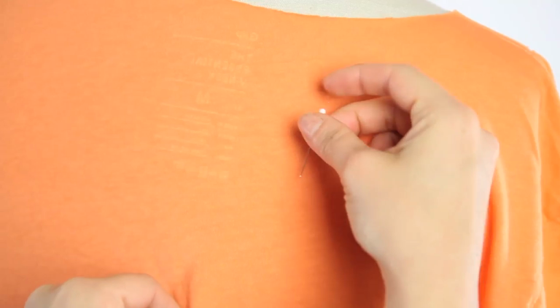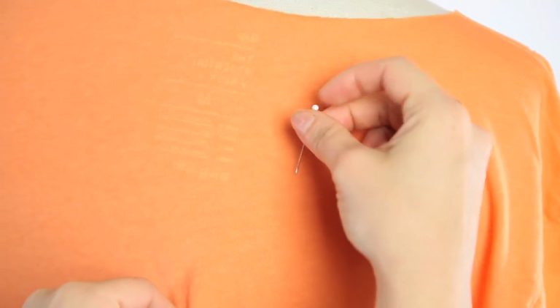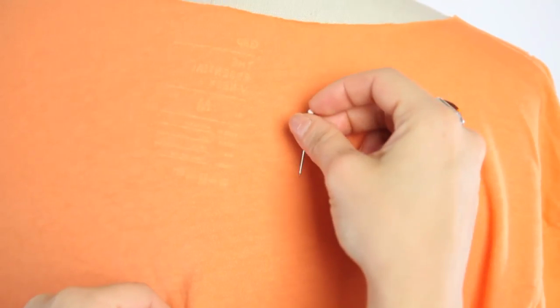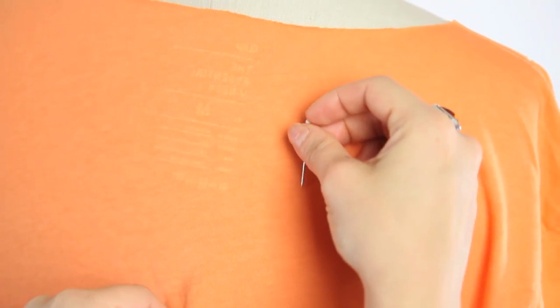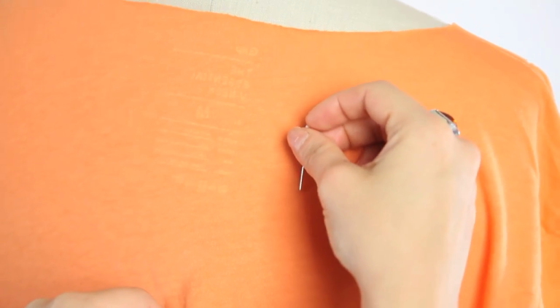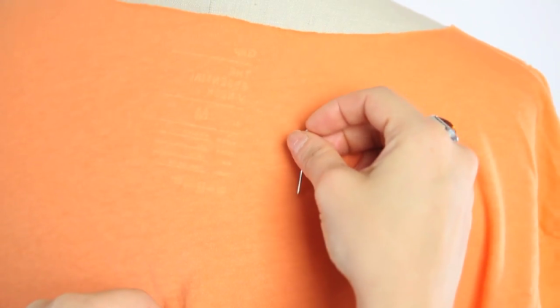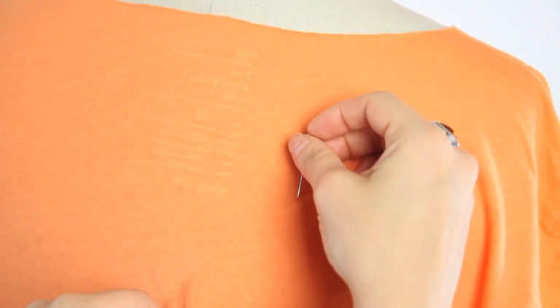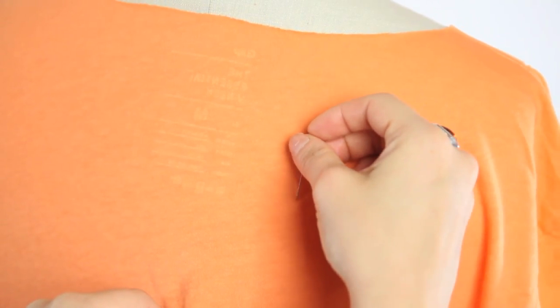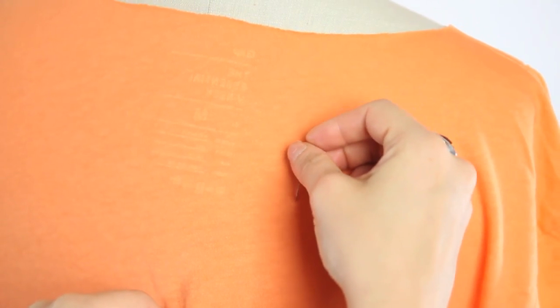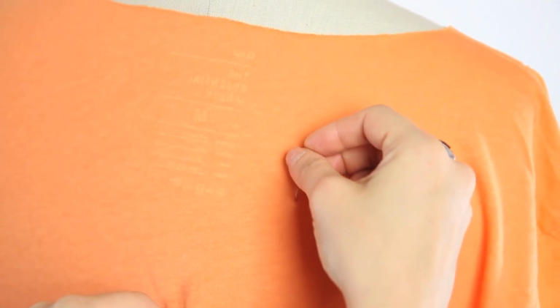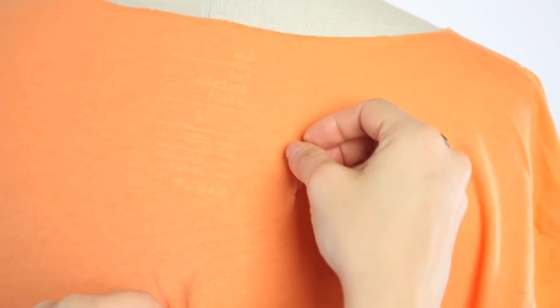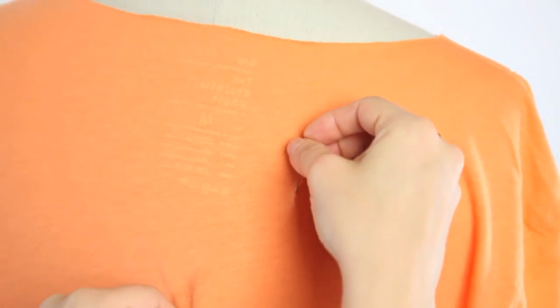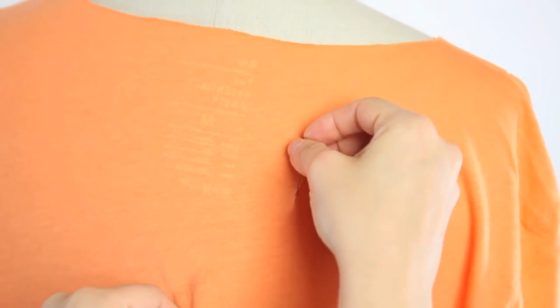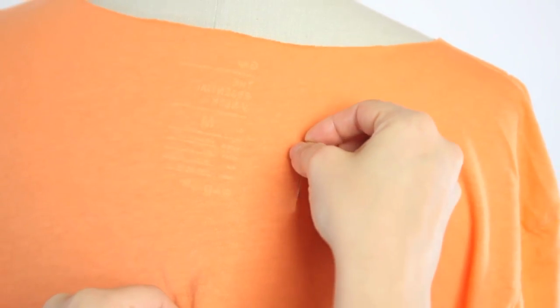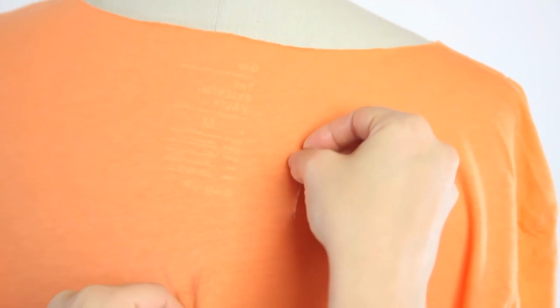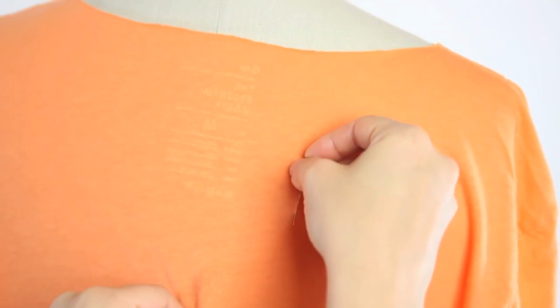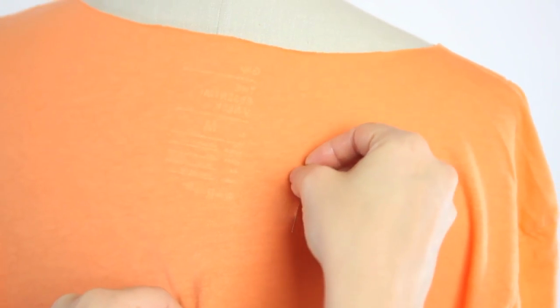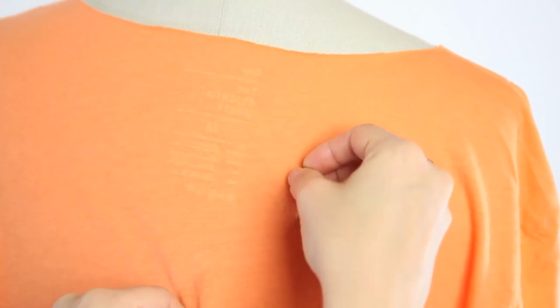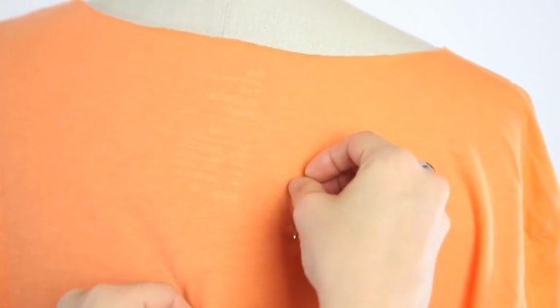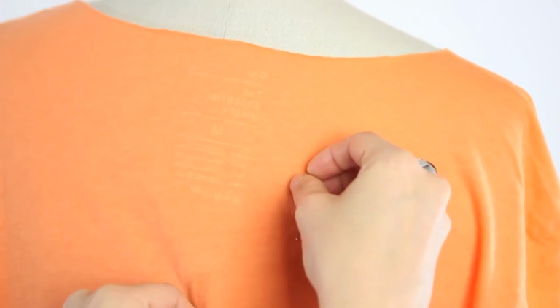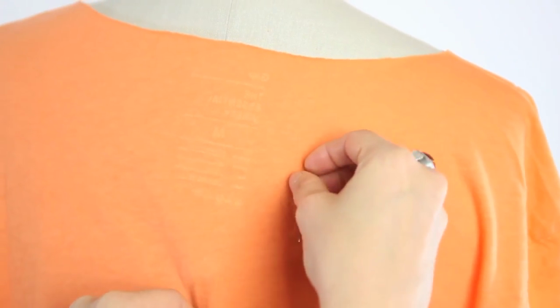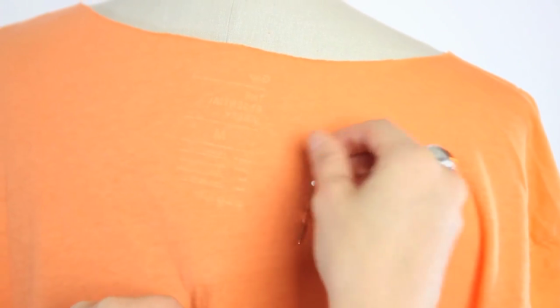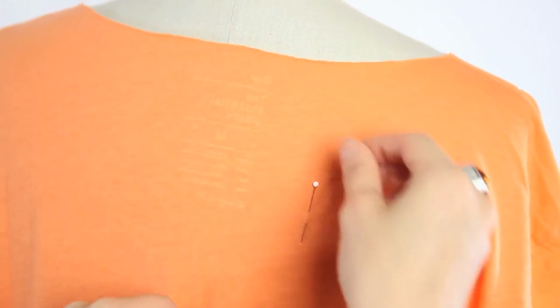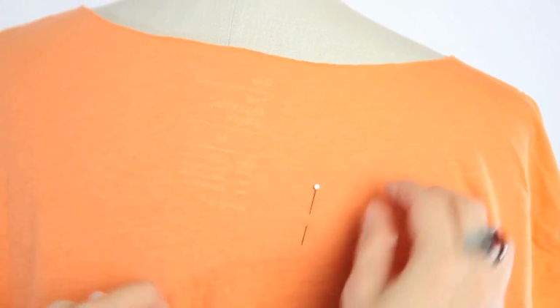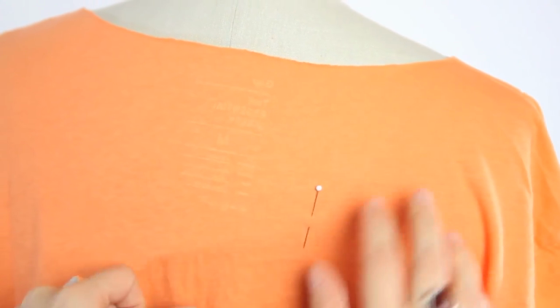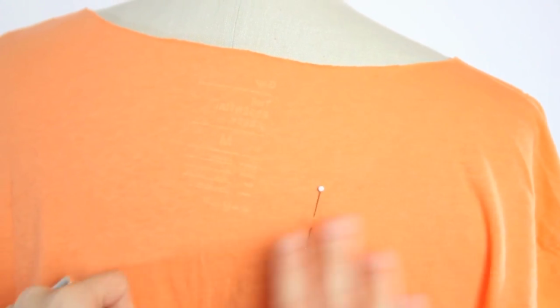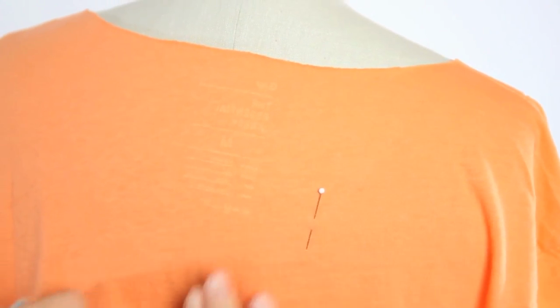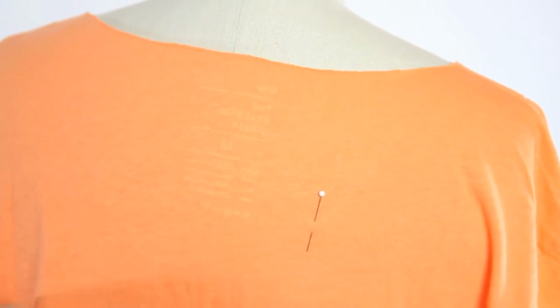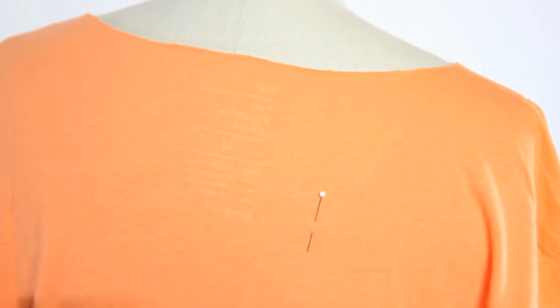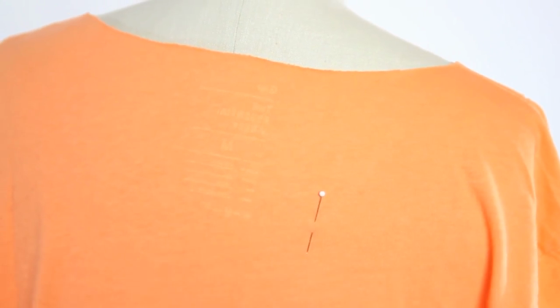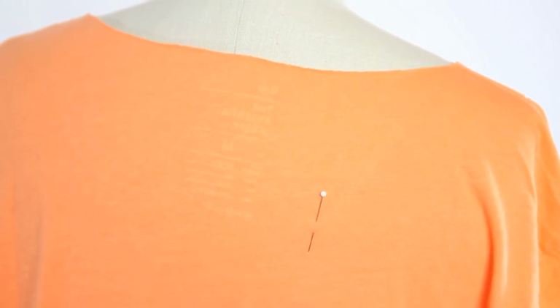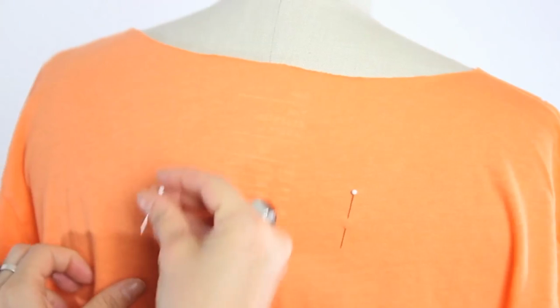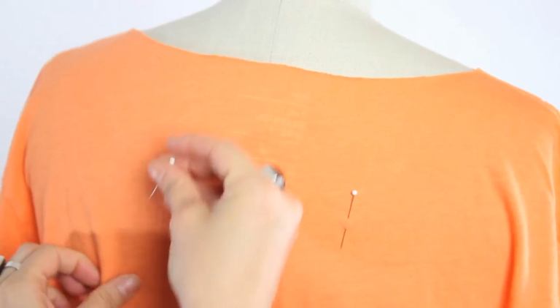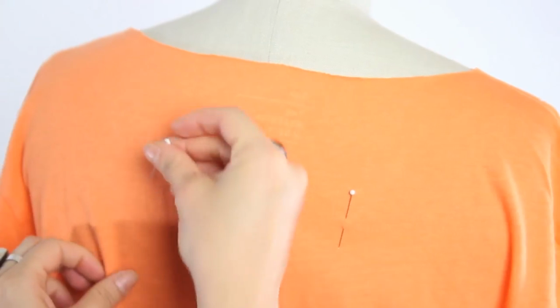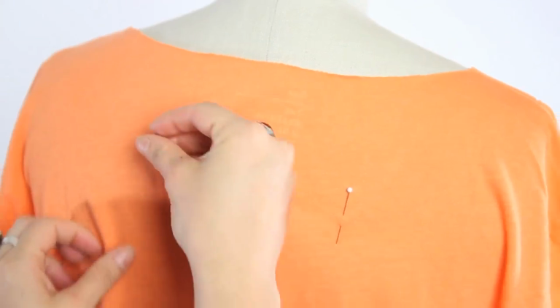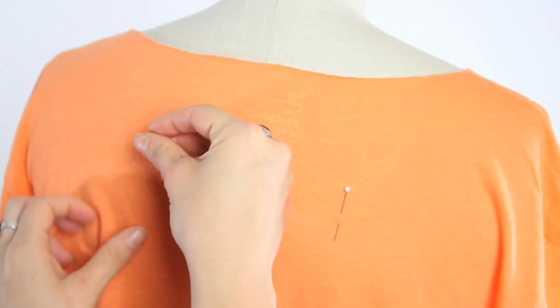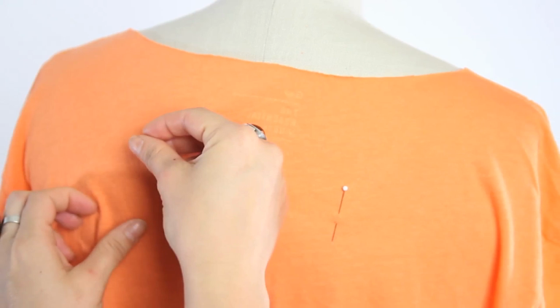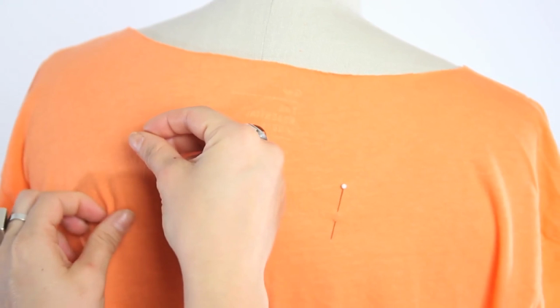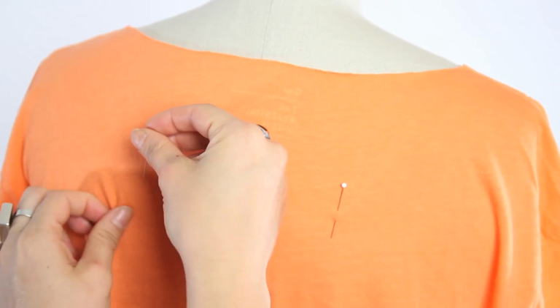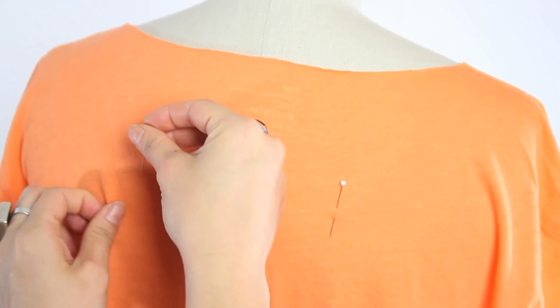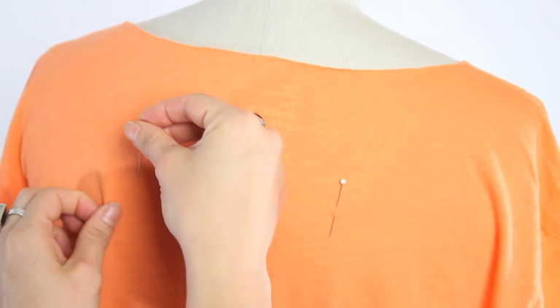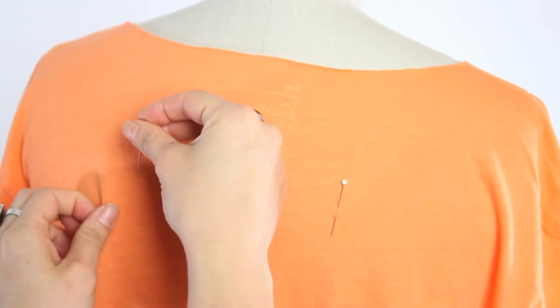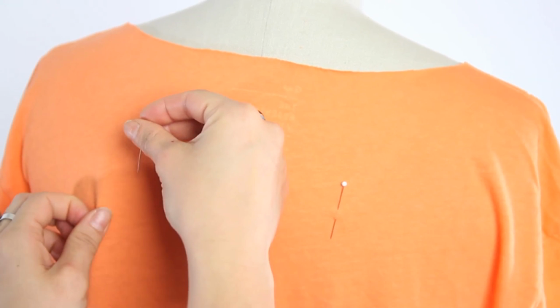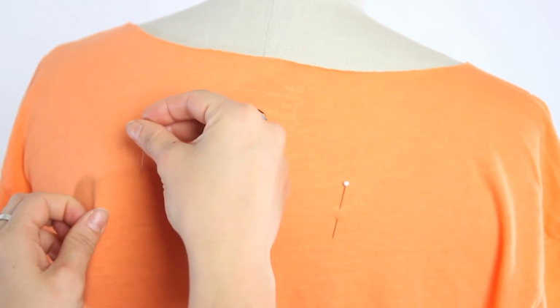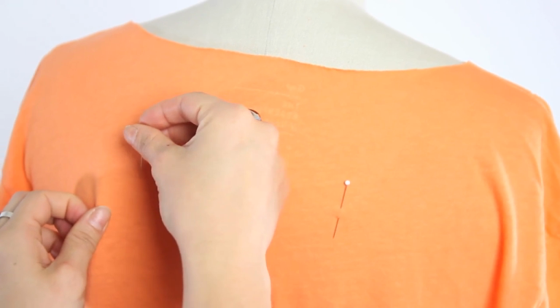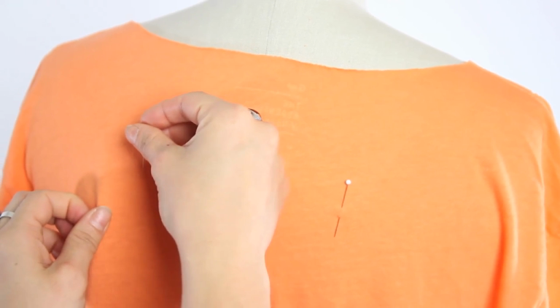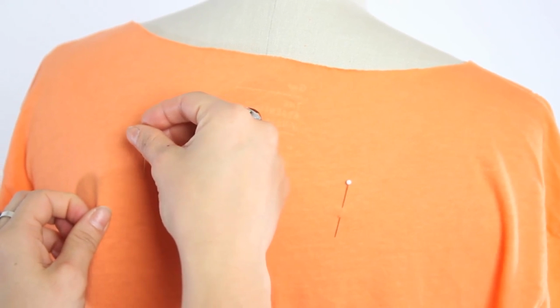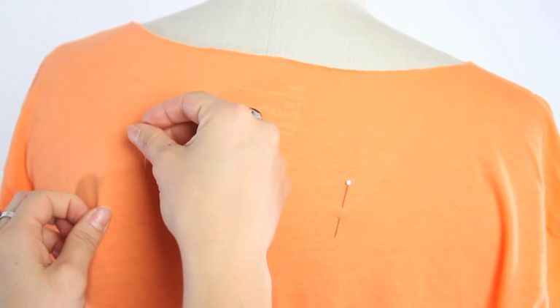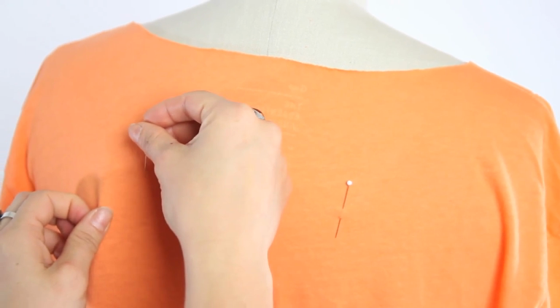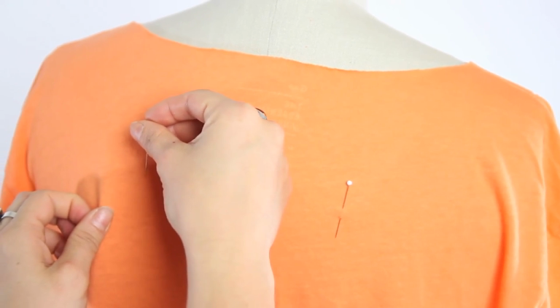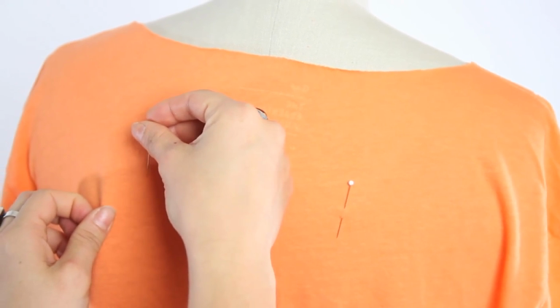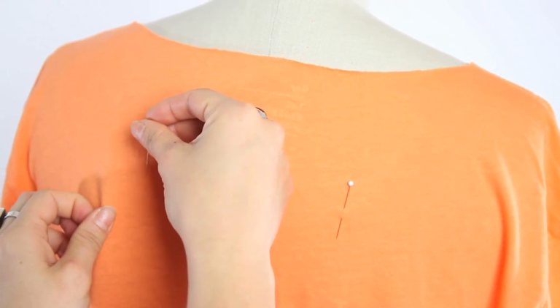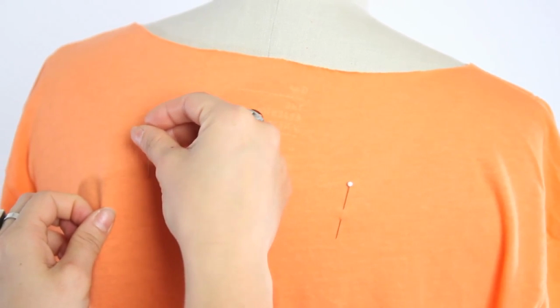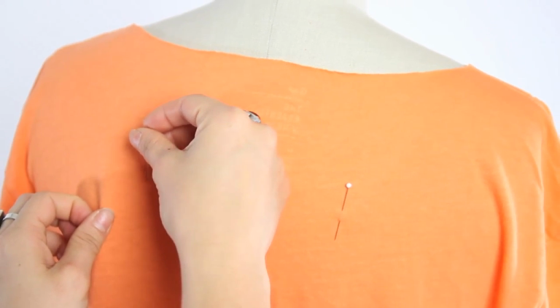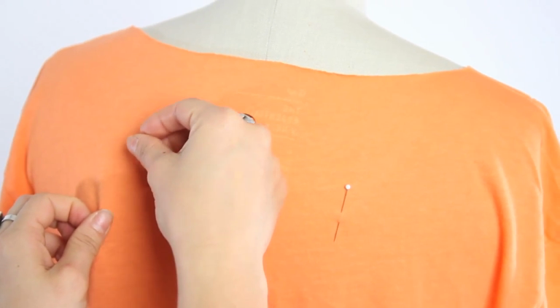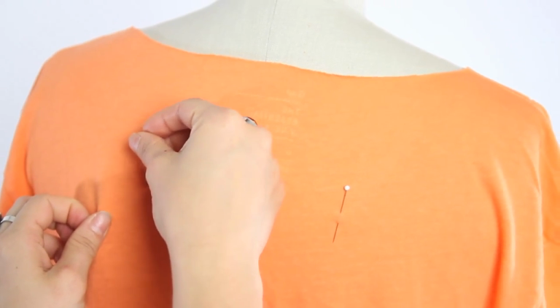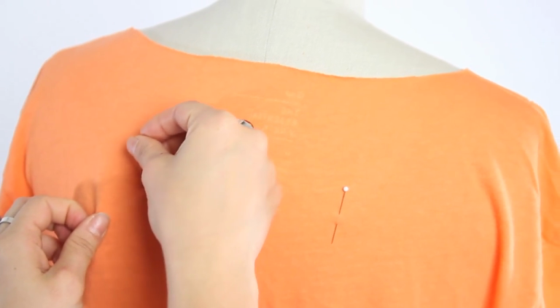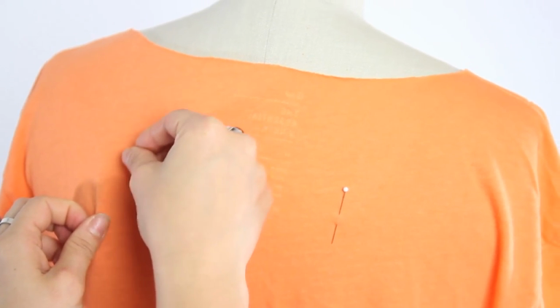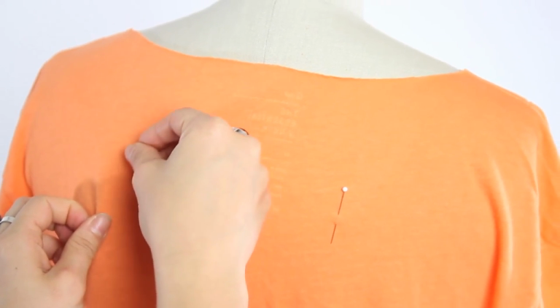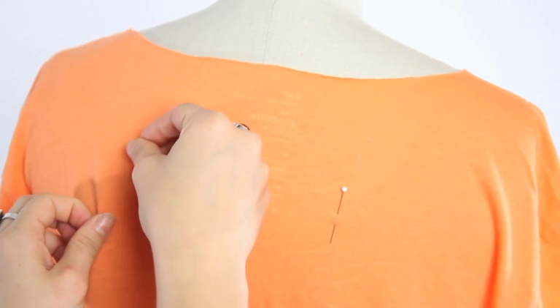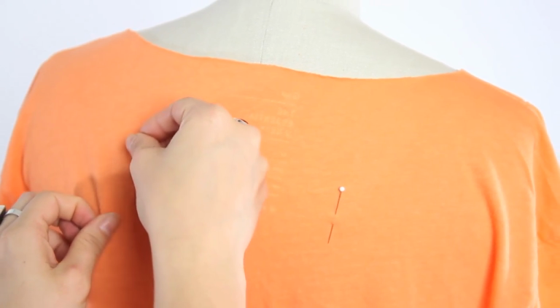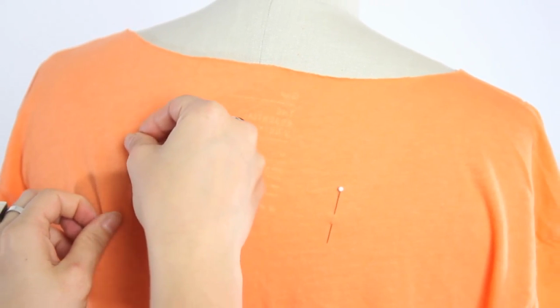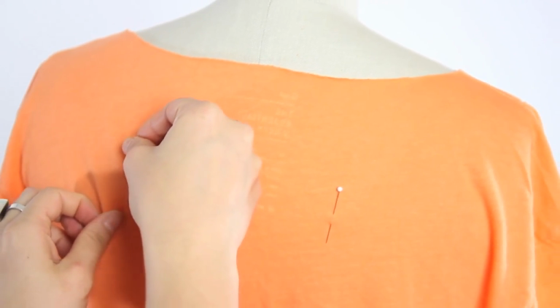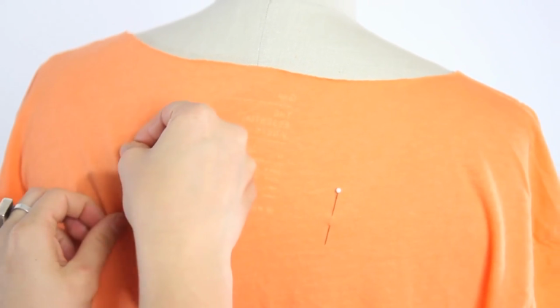Next, place a pin in the back of the shirt indicating how far in you want the racerback to go. The pin should be about 4 inches down from the collar.